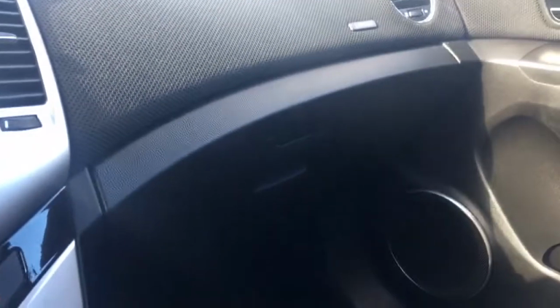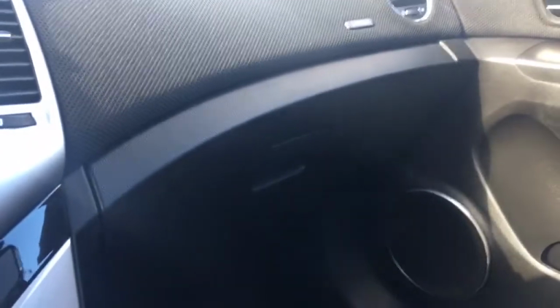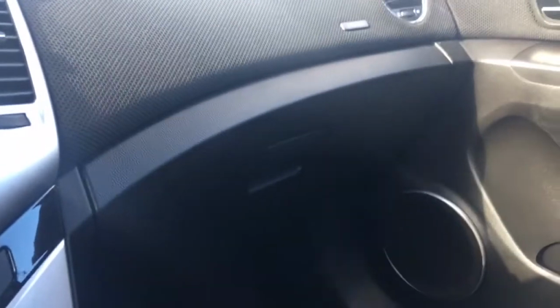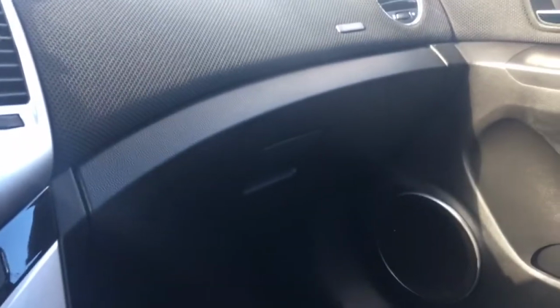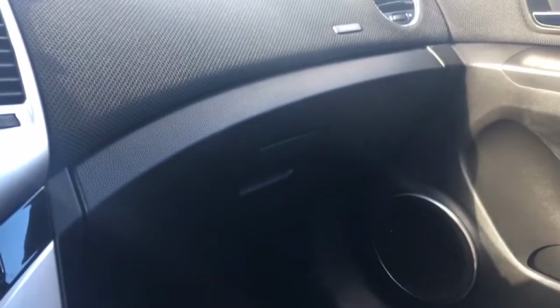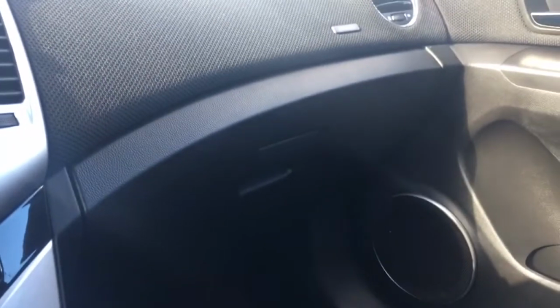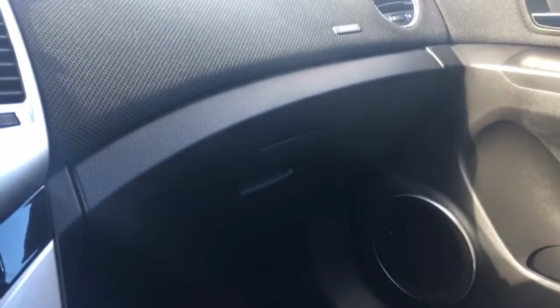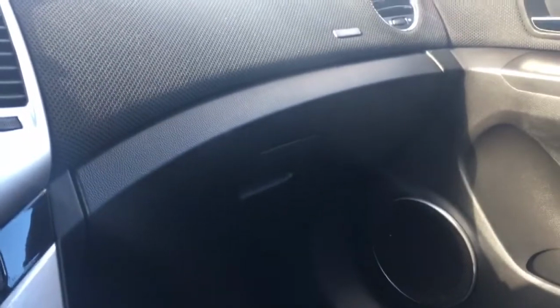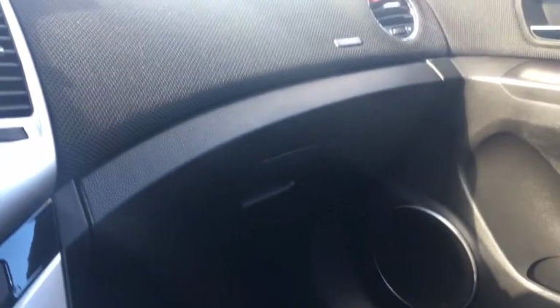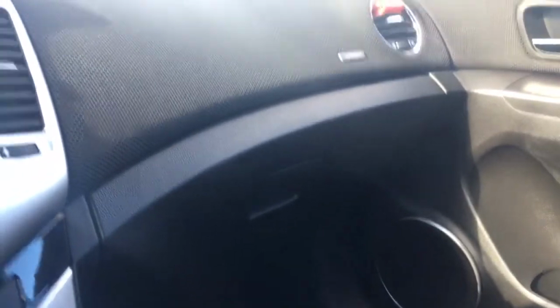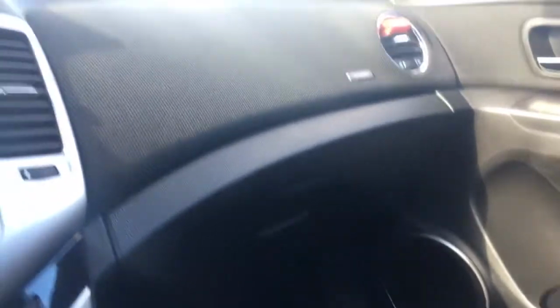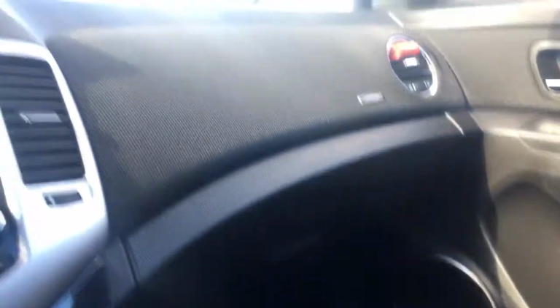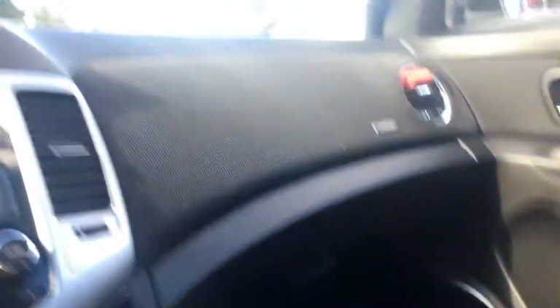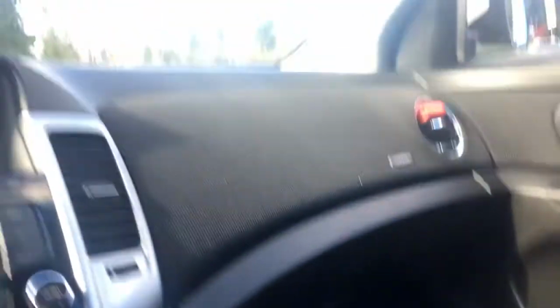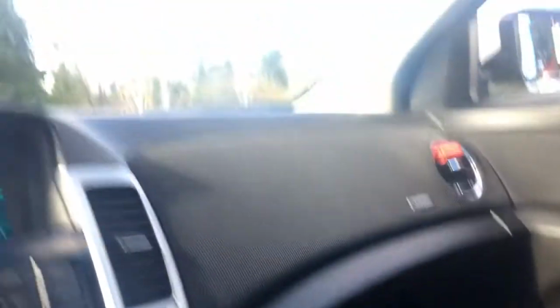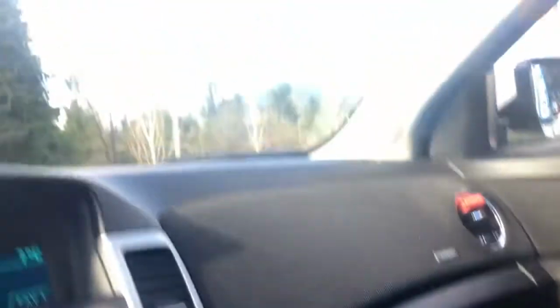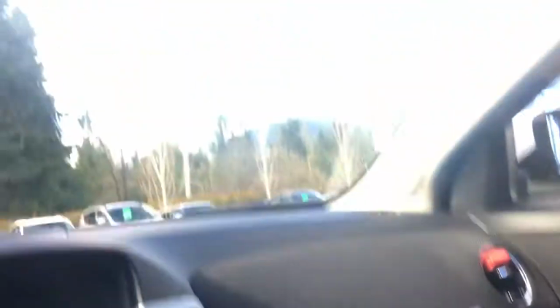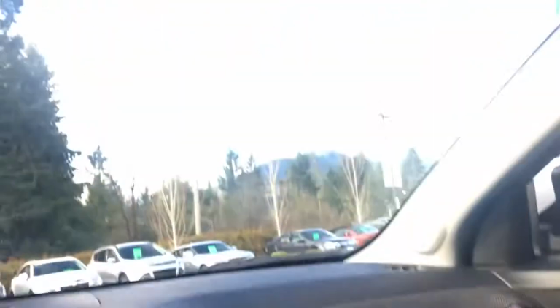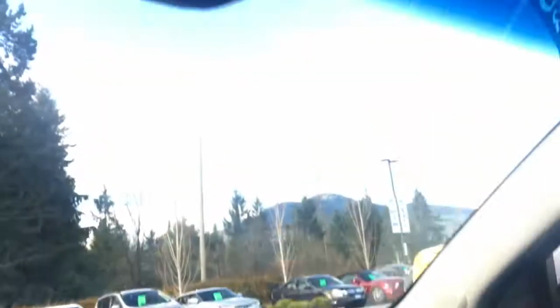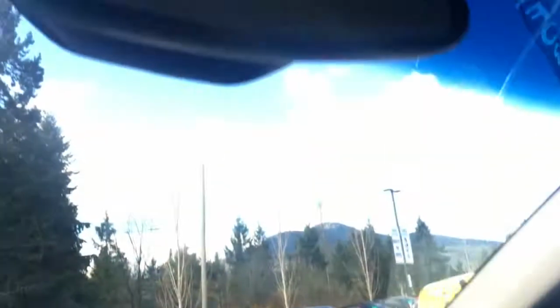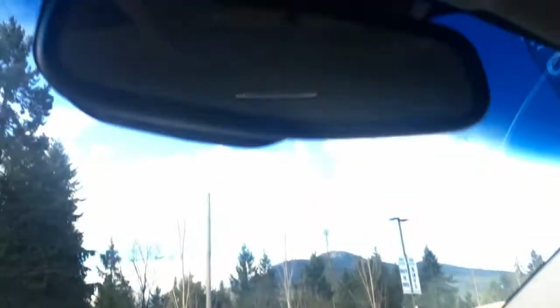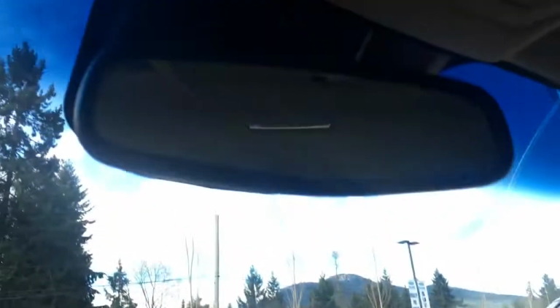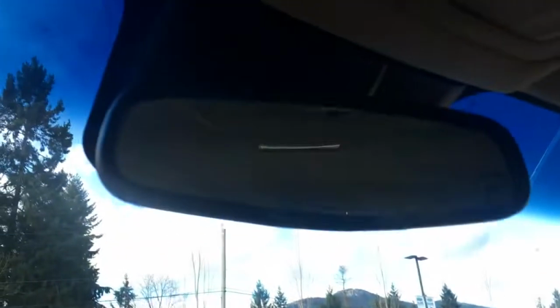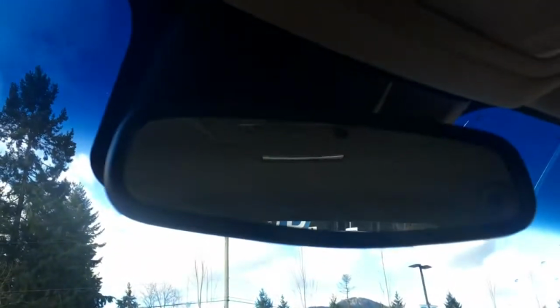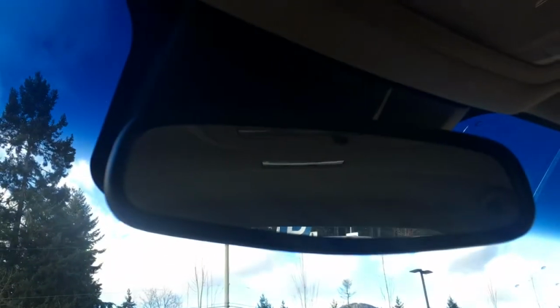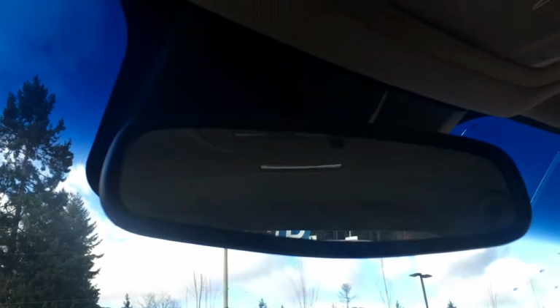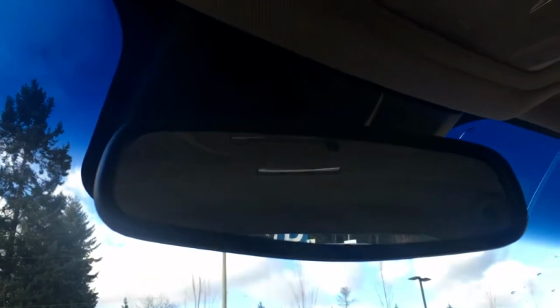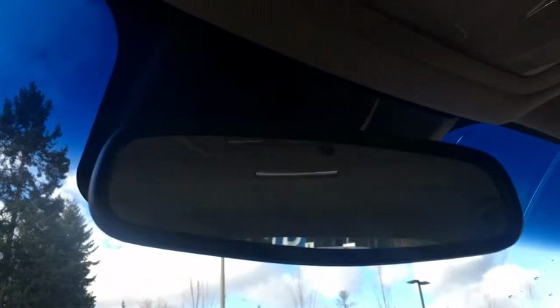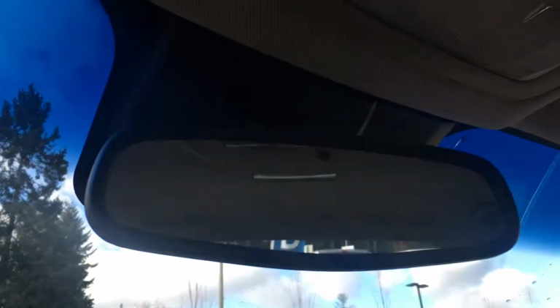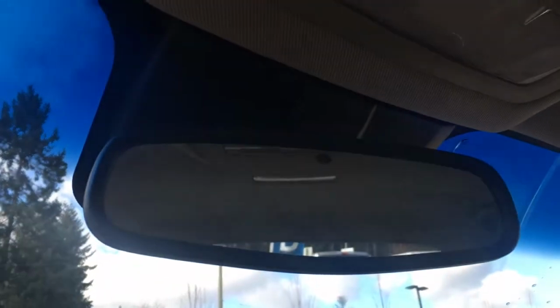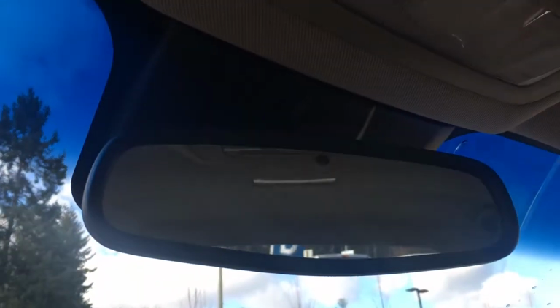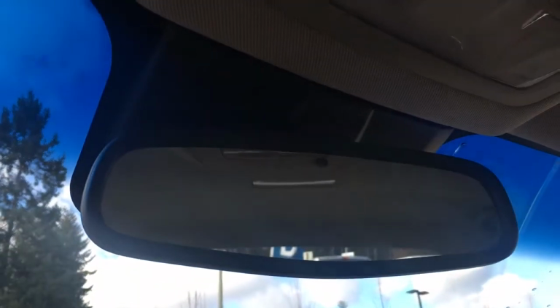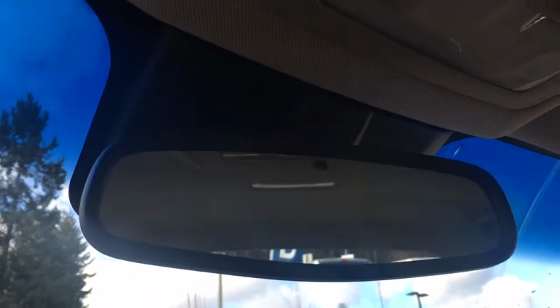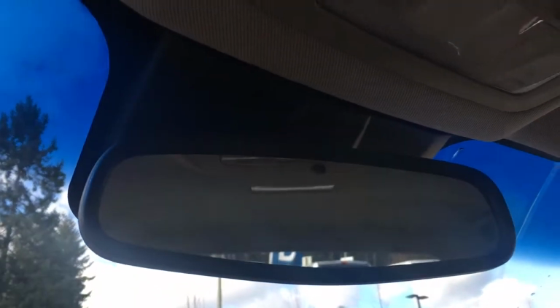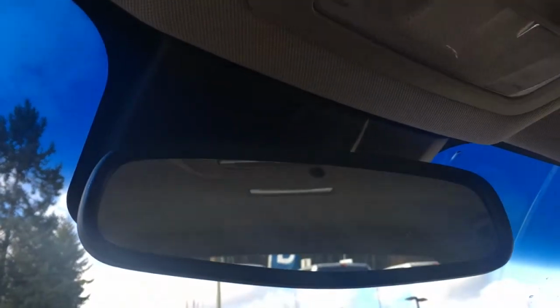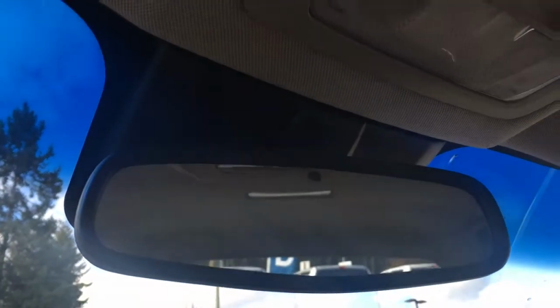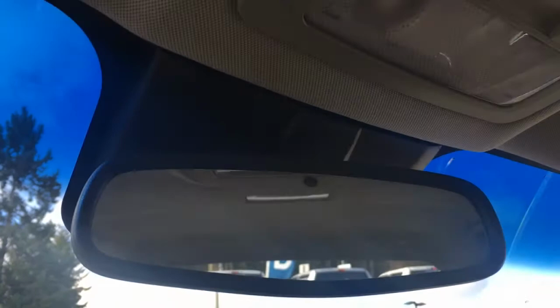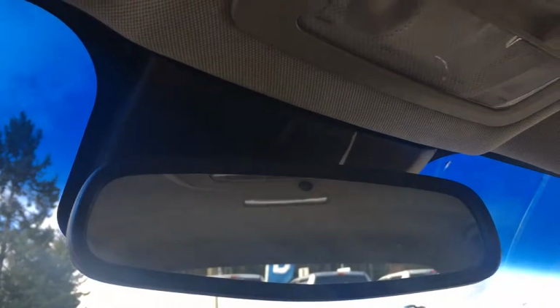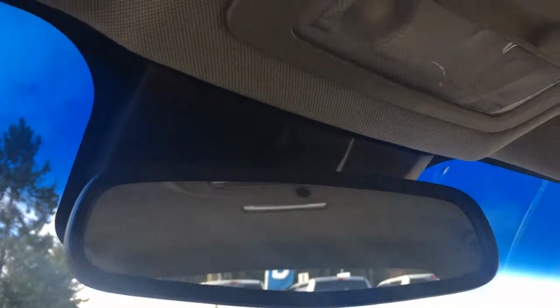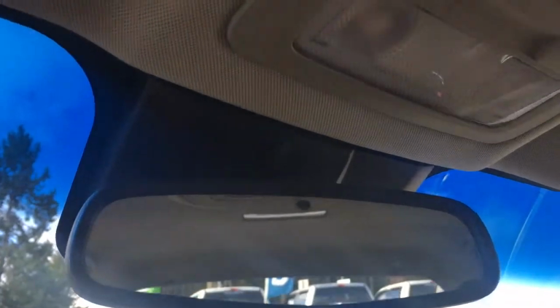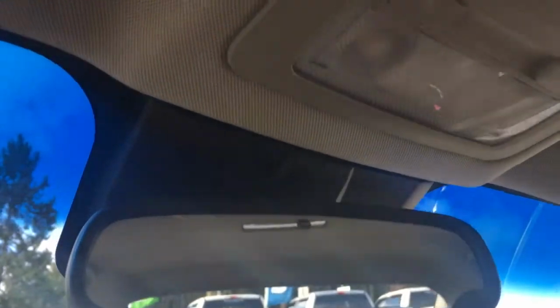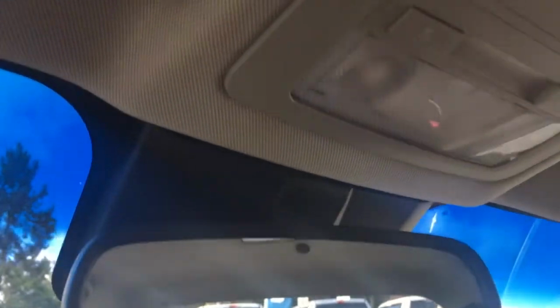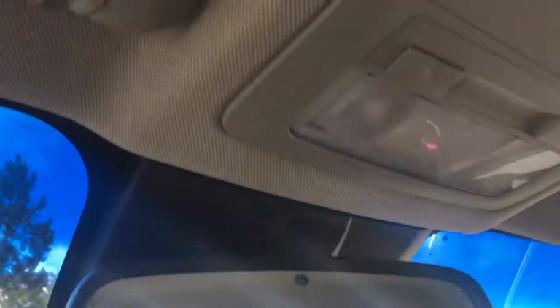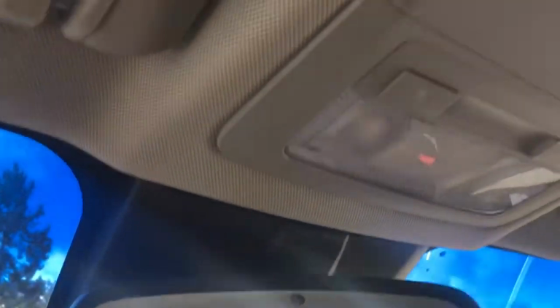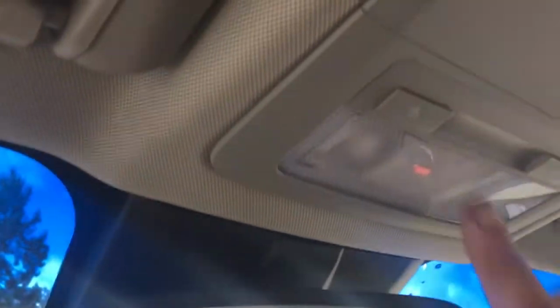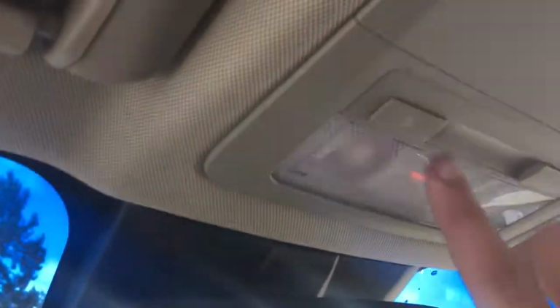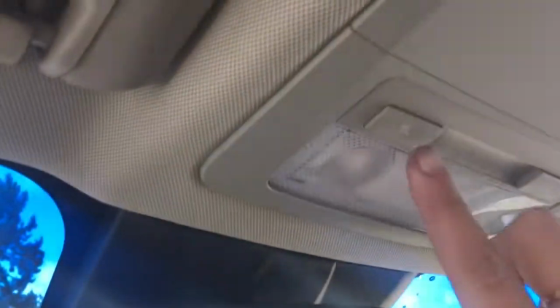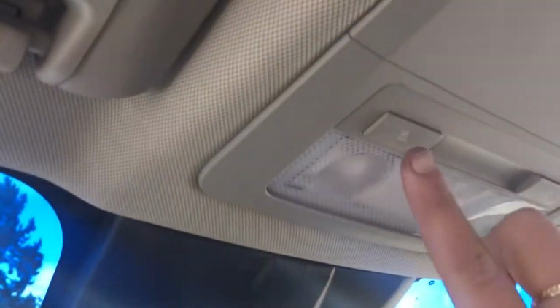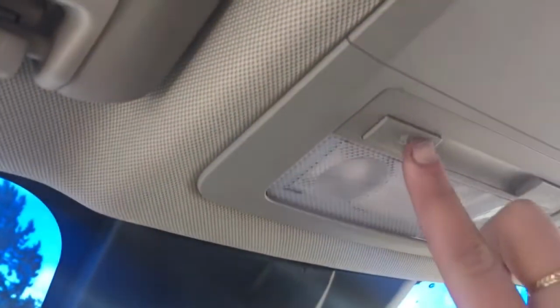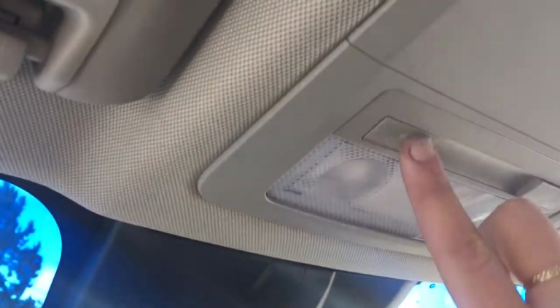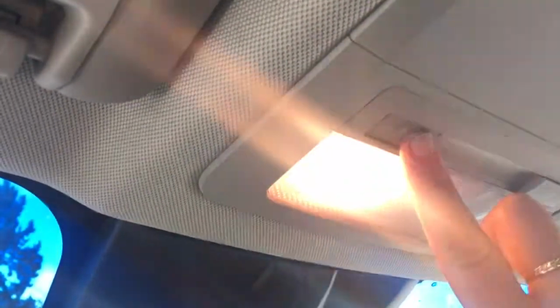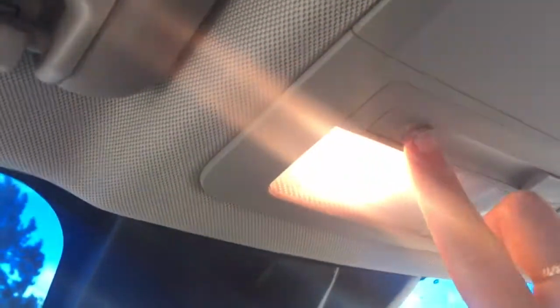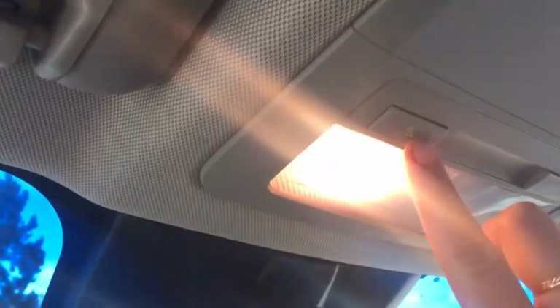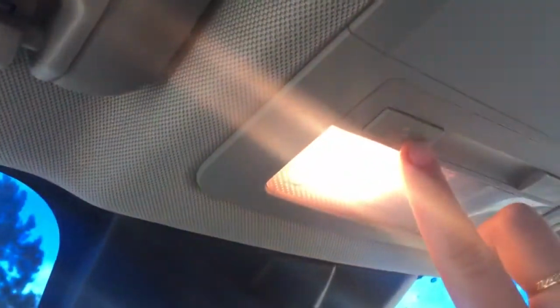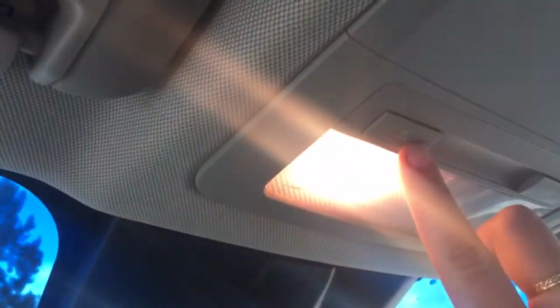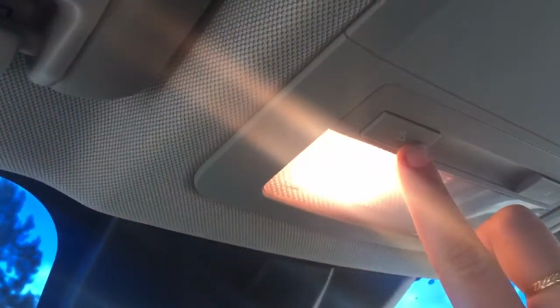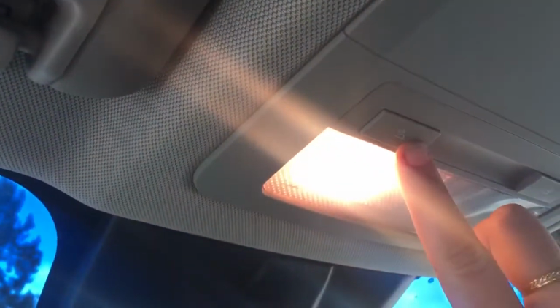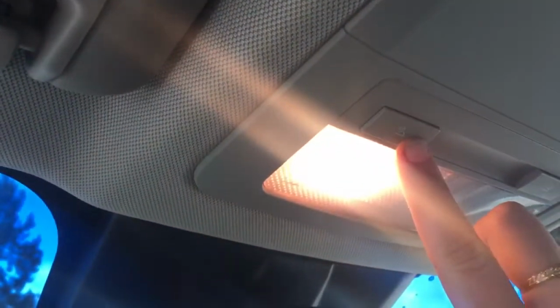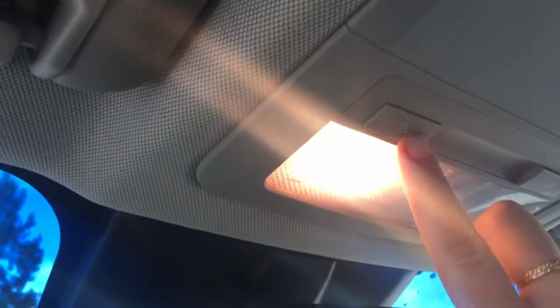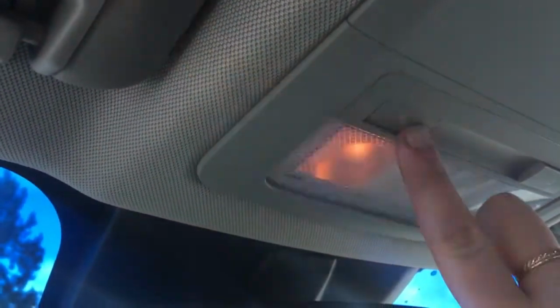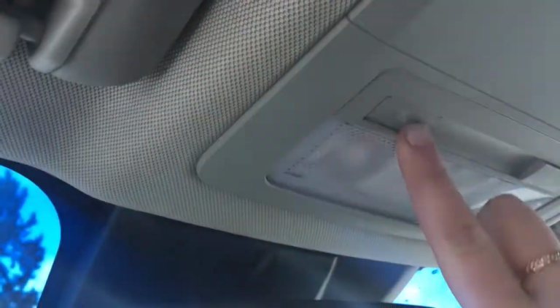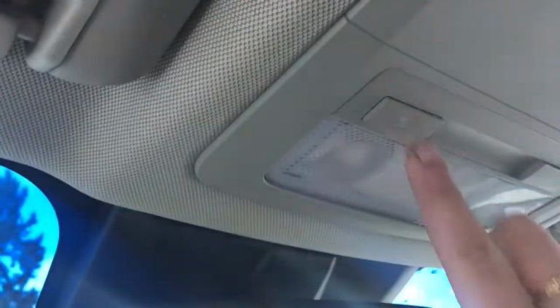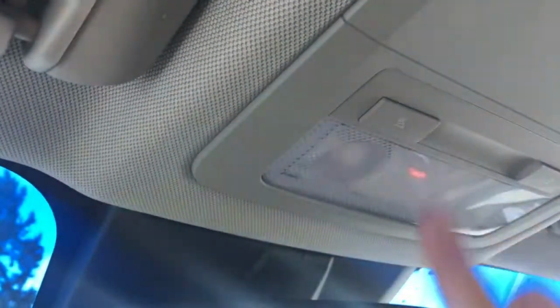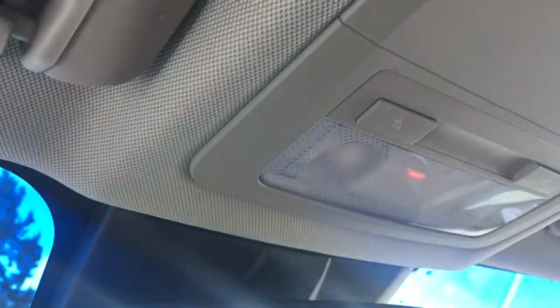Glove compartment off to the side. Up above, an auto-dimming rear view mirror and lighting controls.